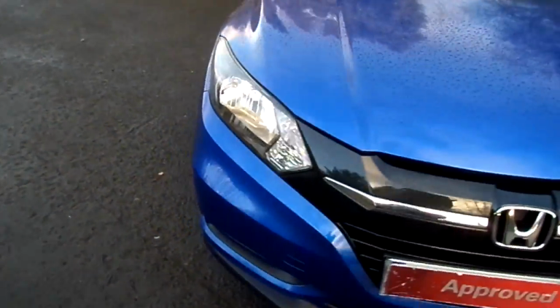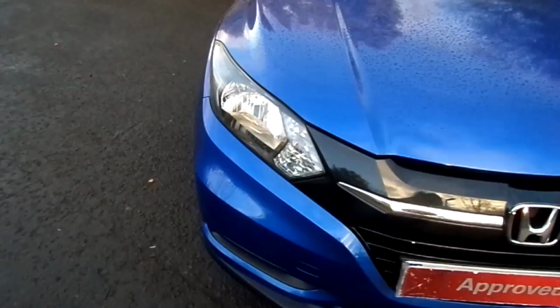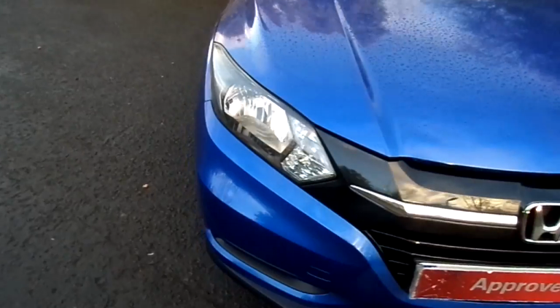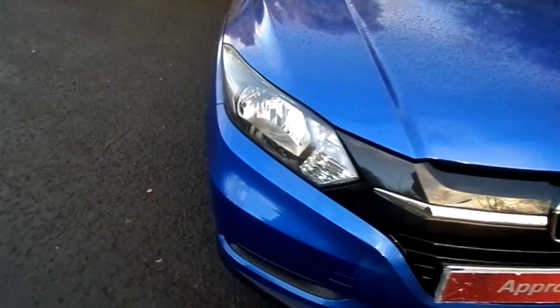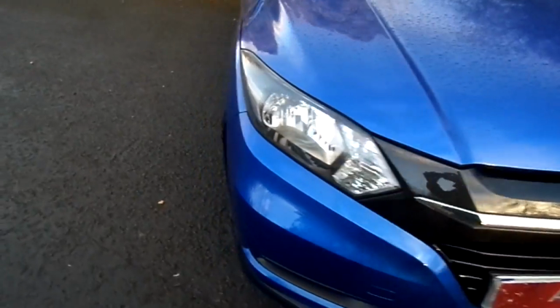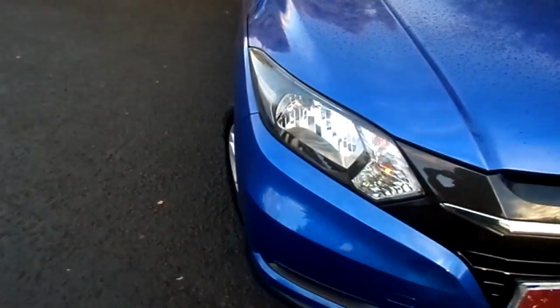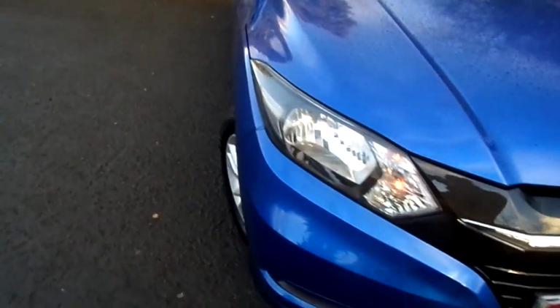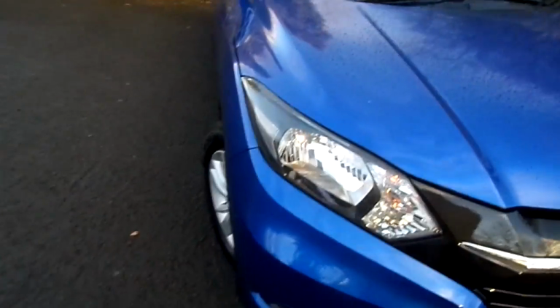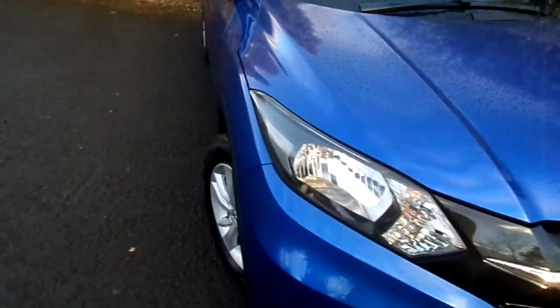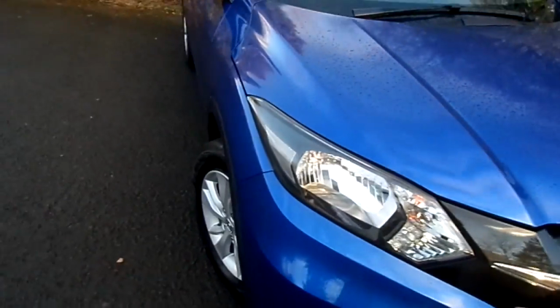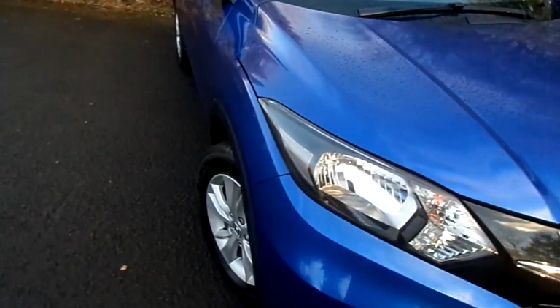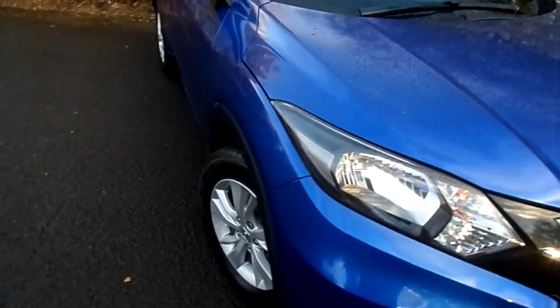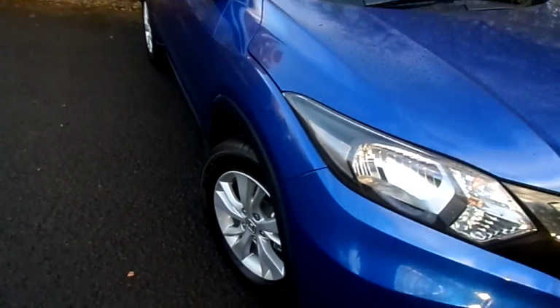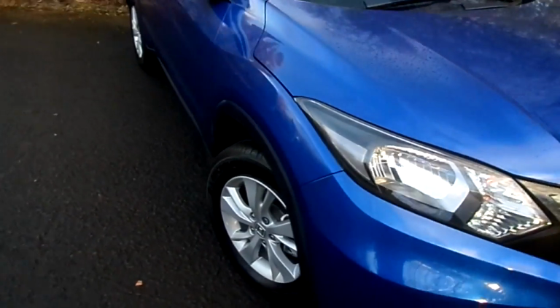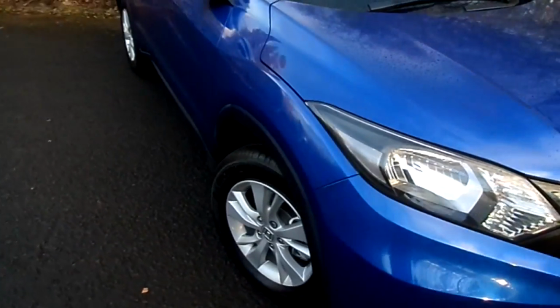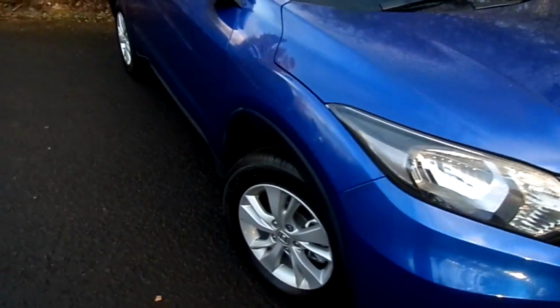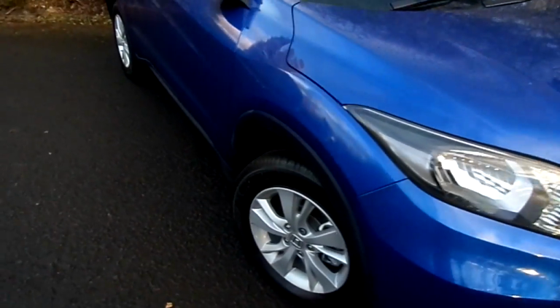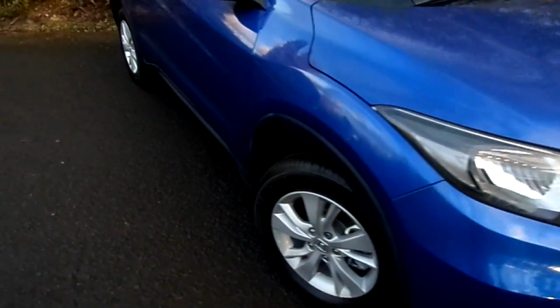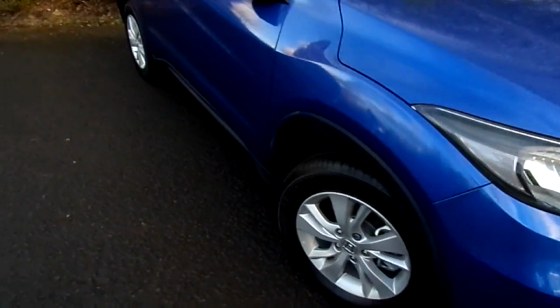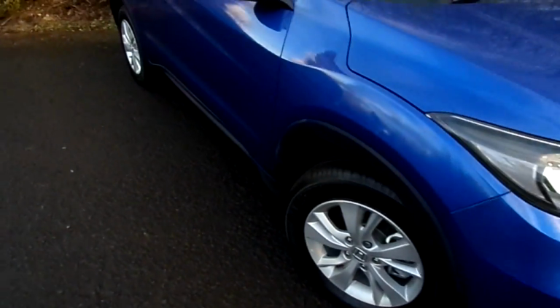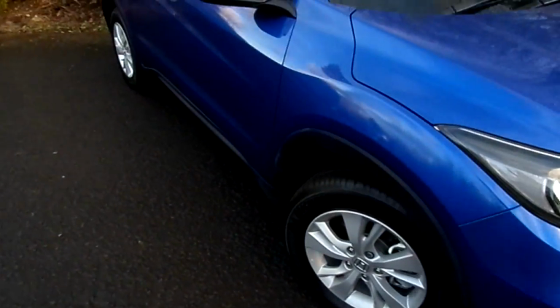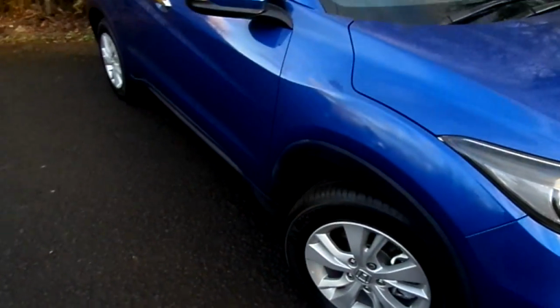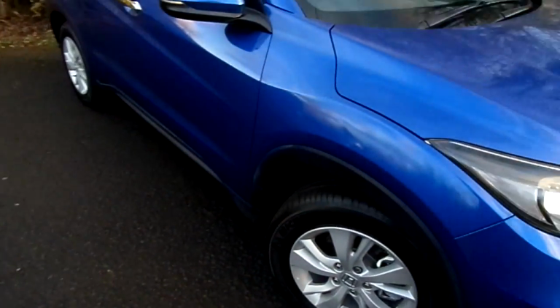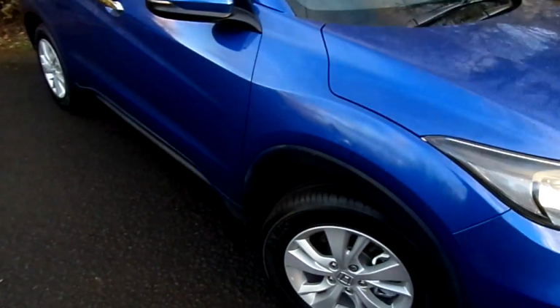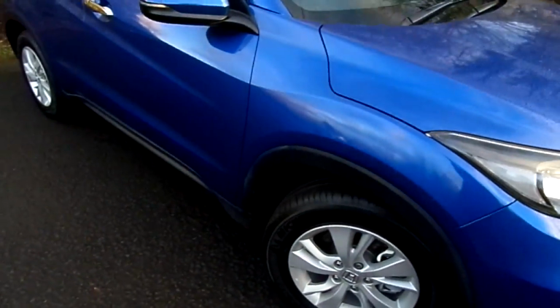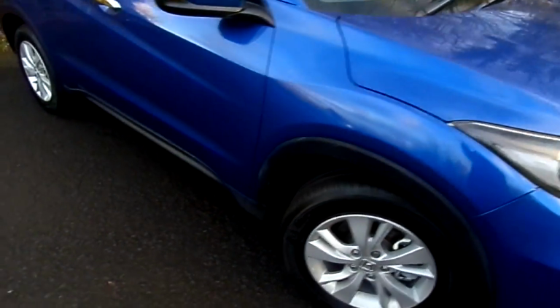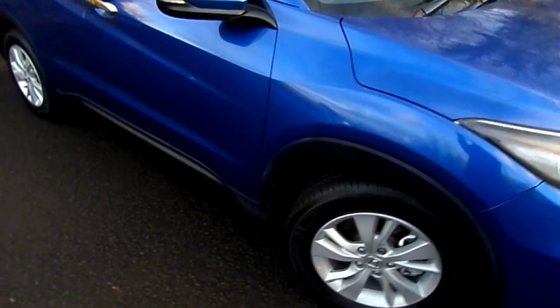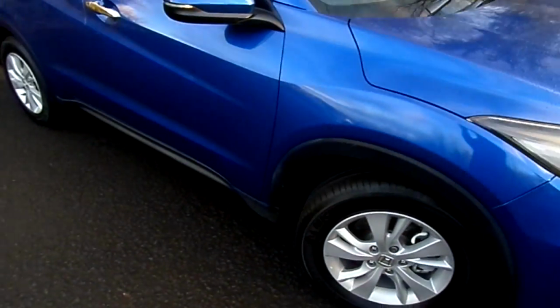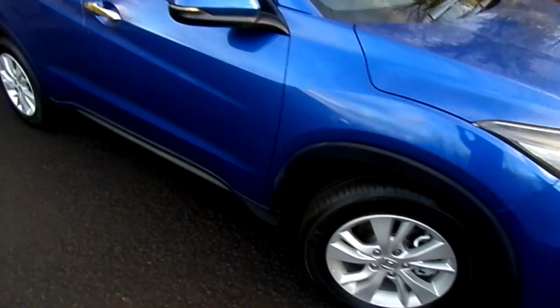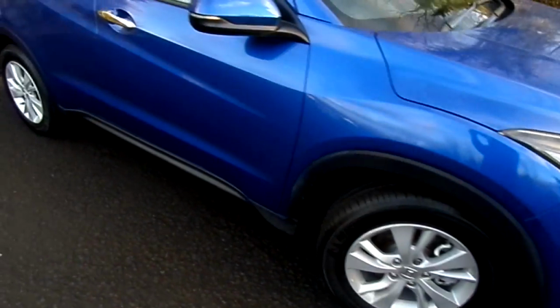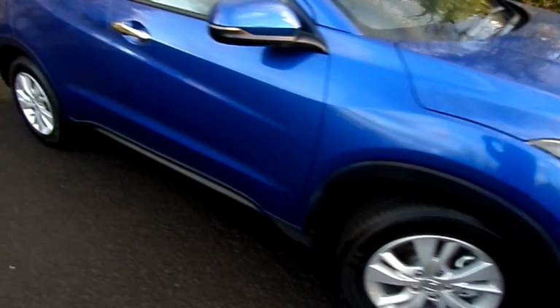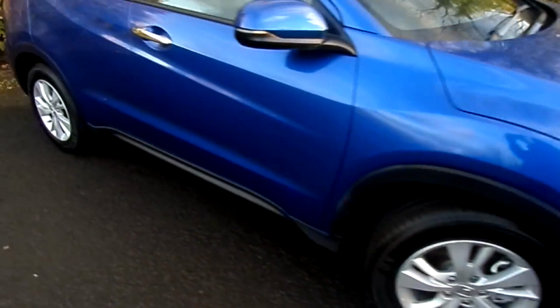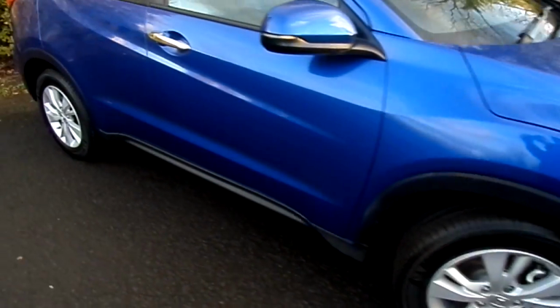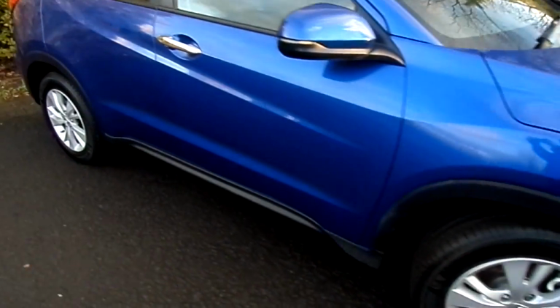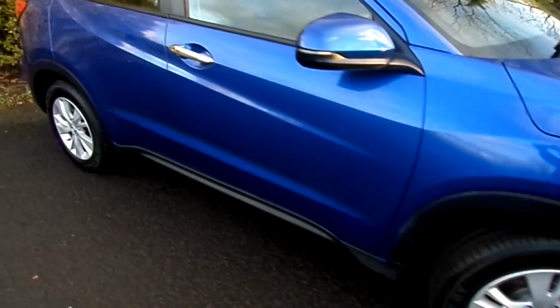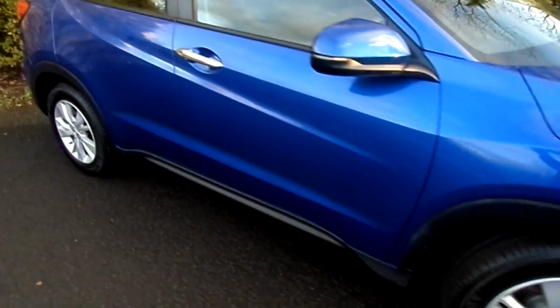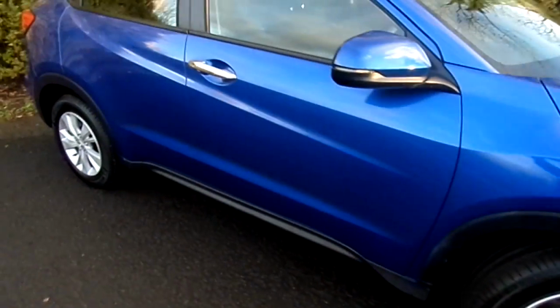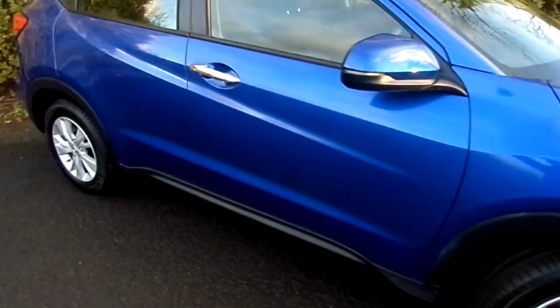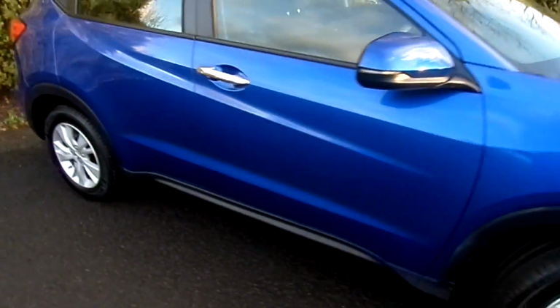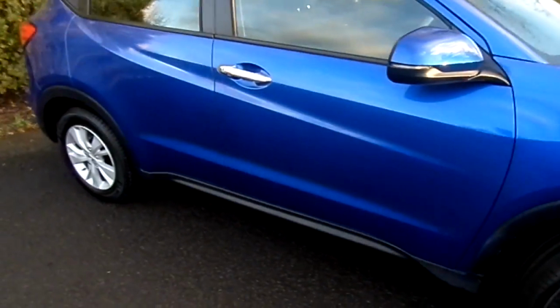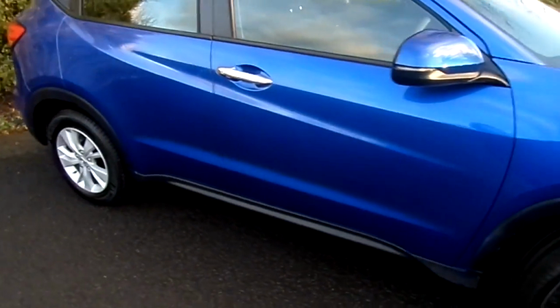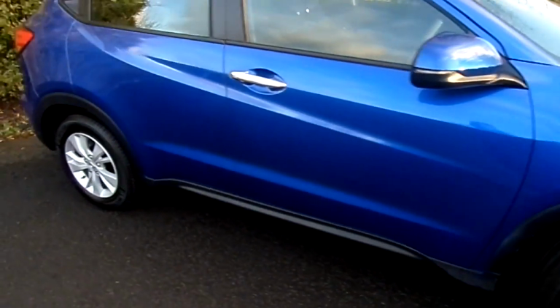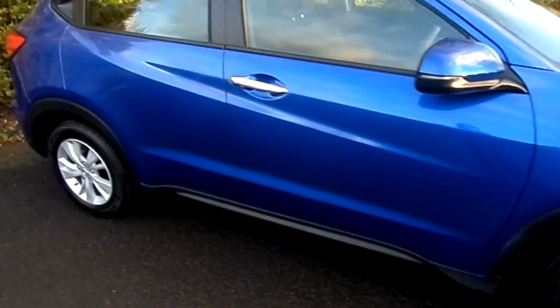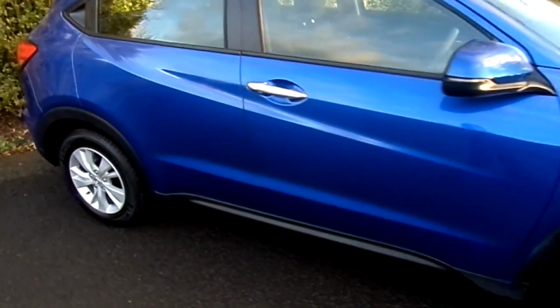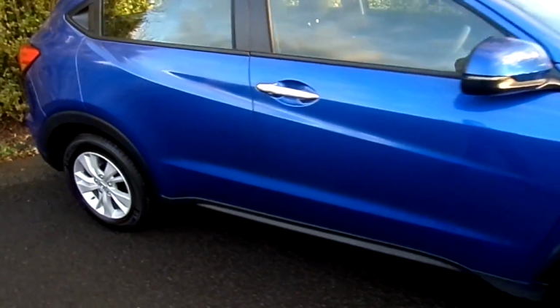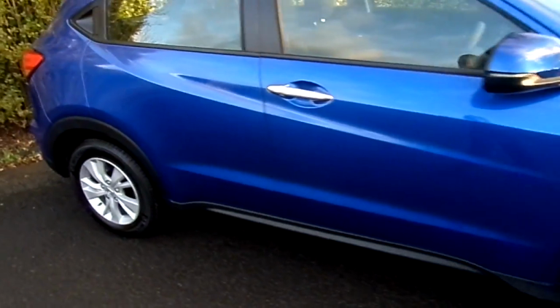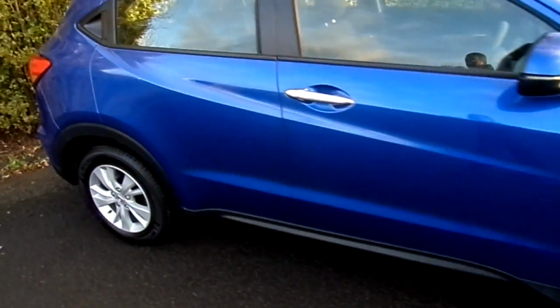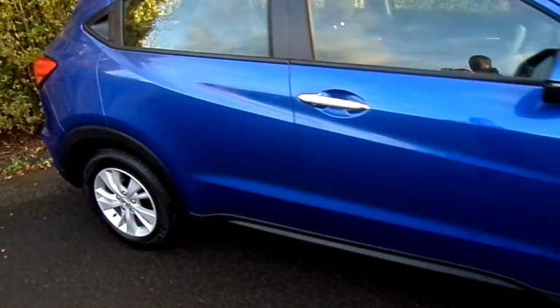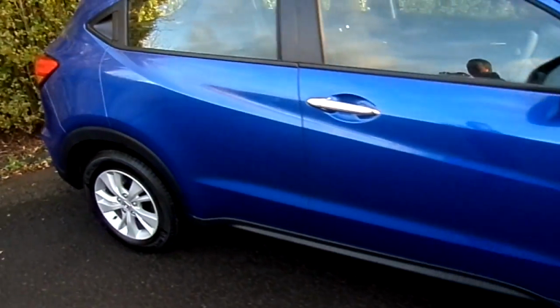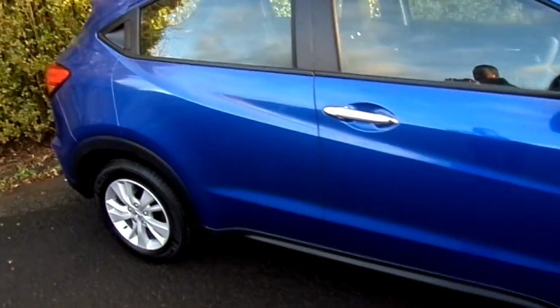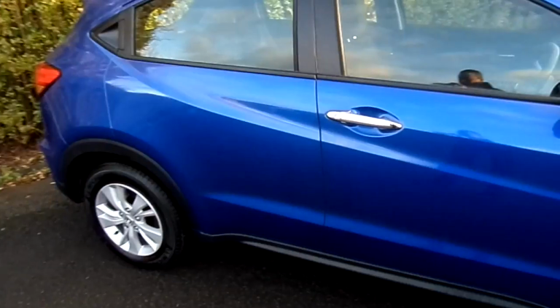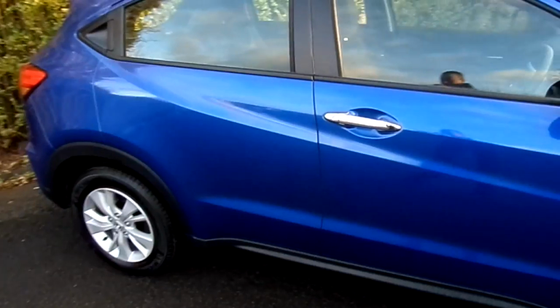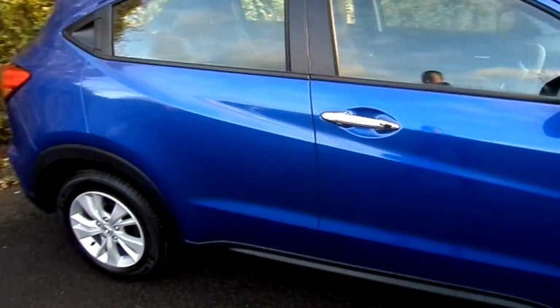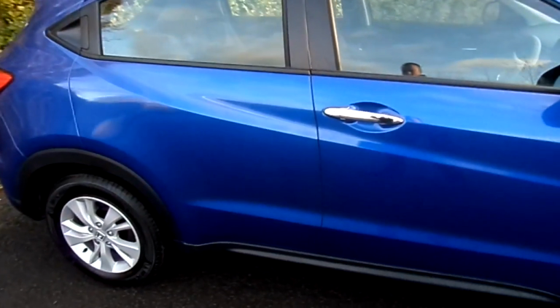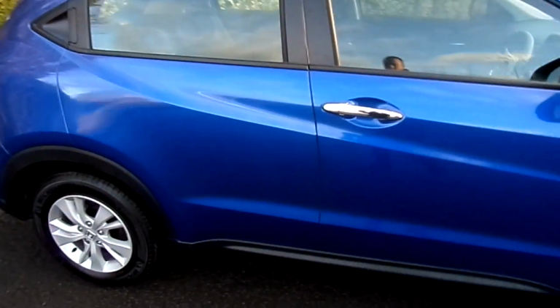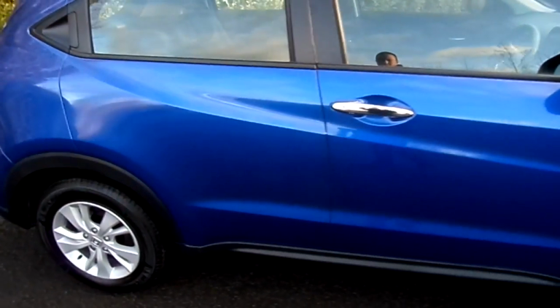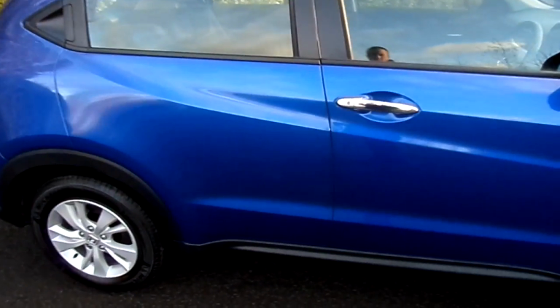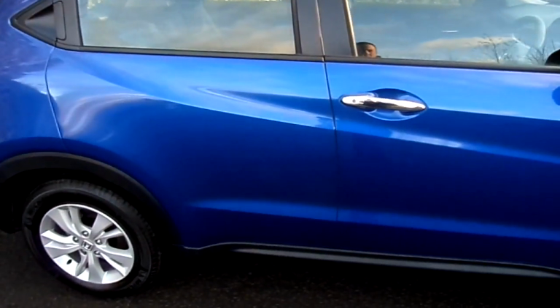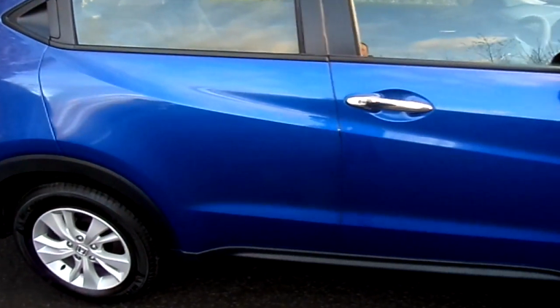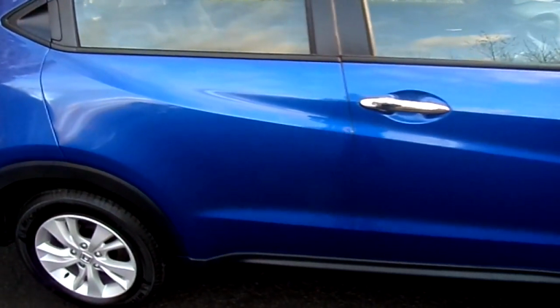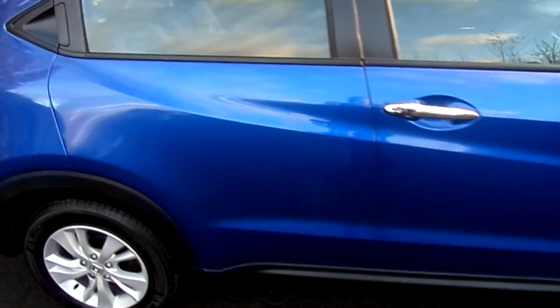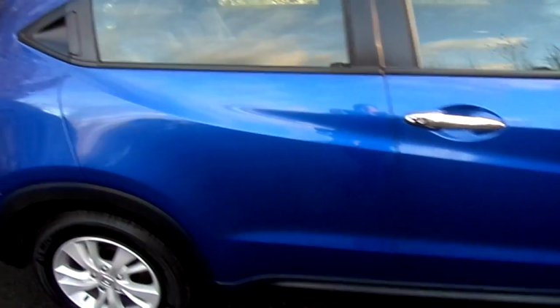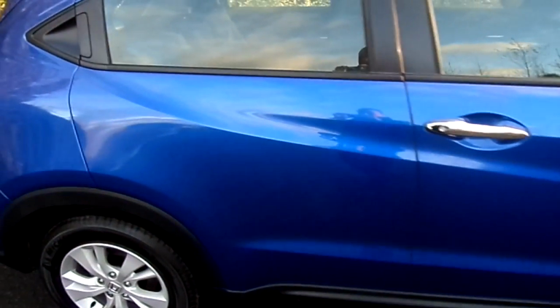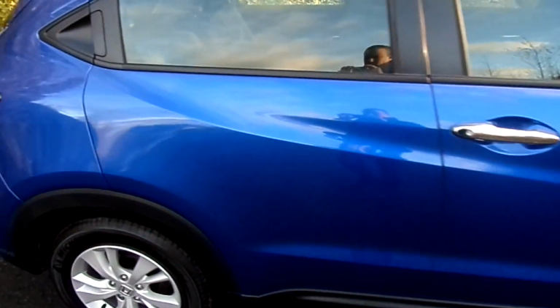Massive customer saving here of just over 2,000 pounds. The colour shown here is brilliant sporty blue metallic.